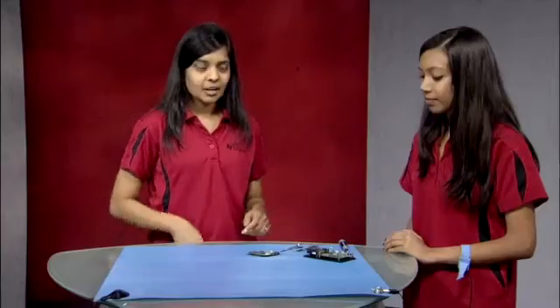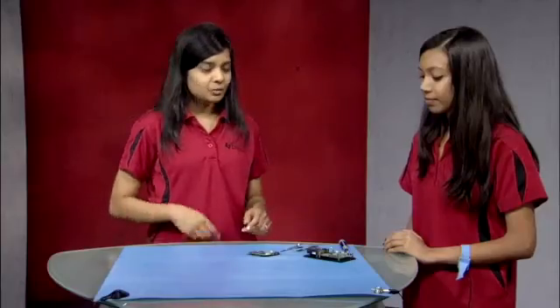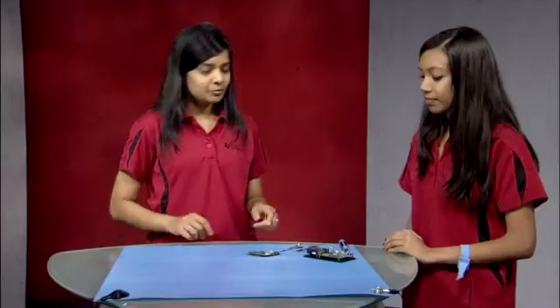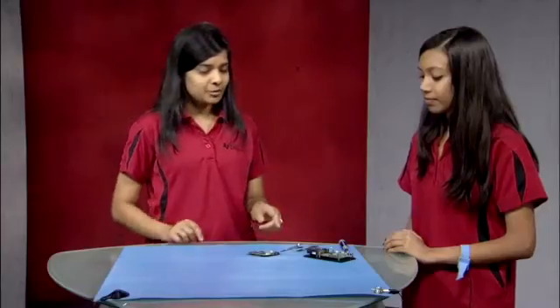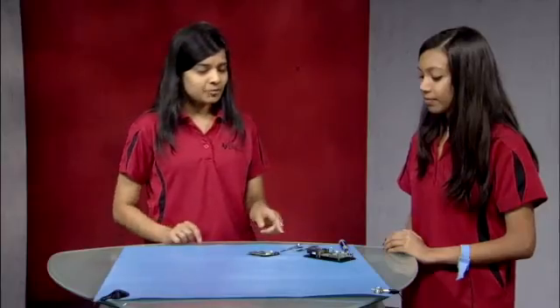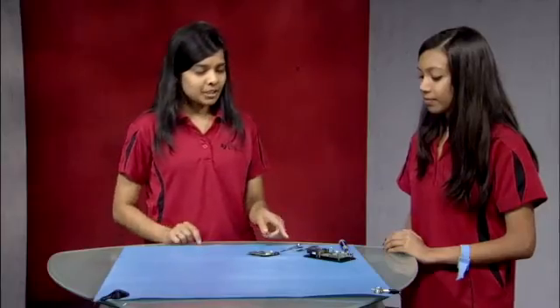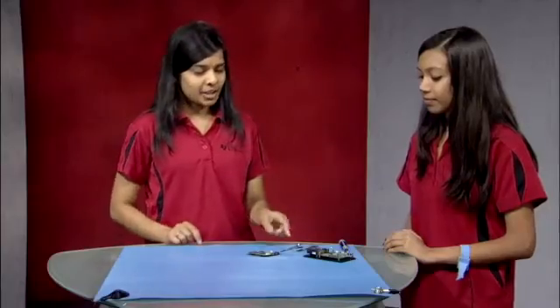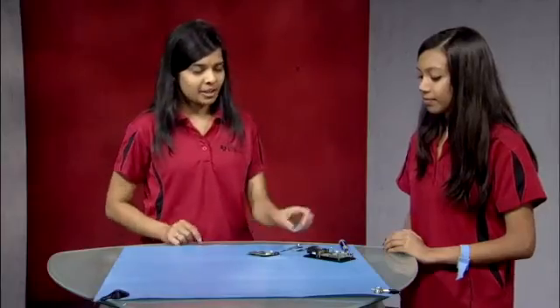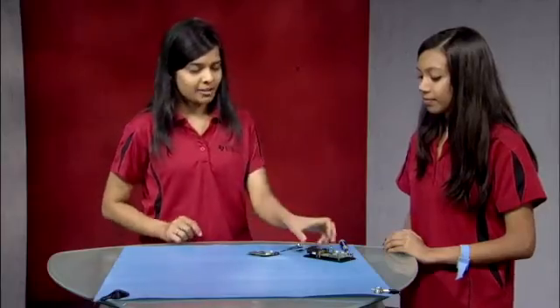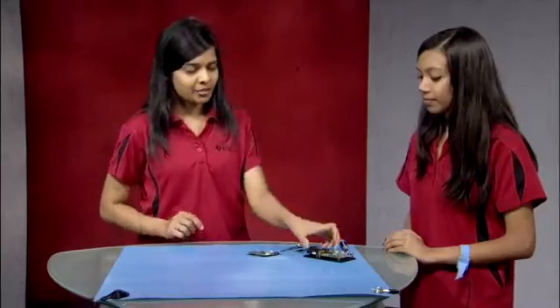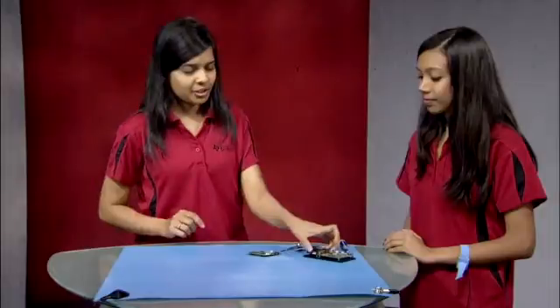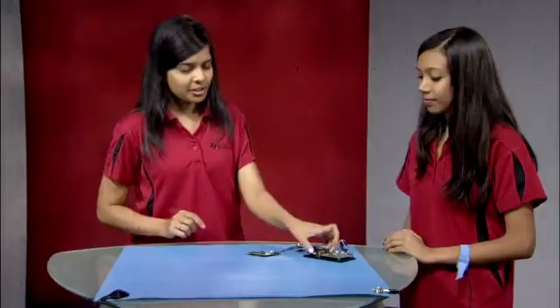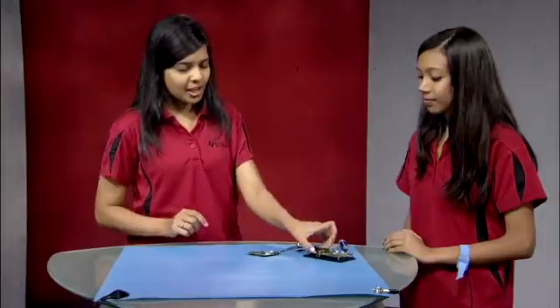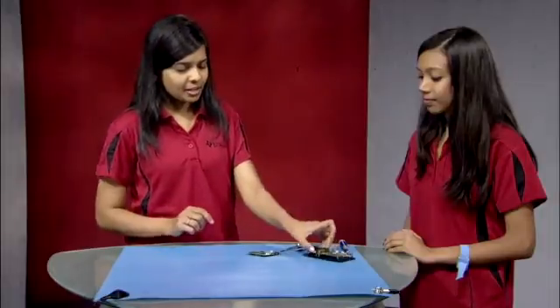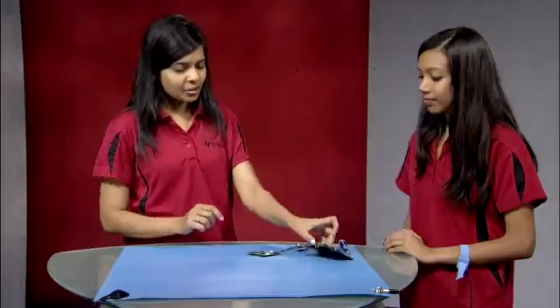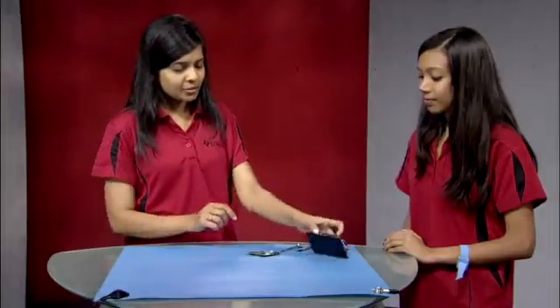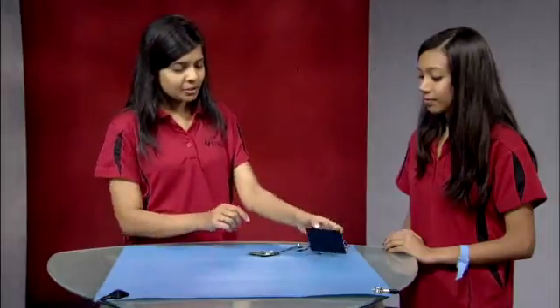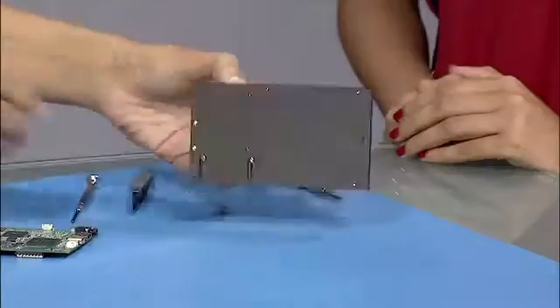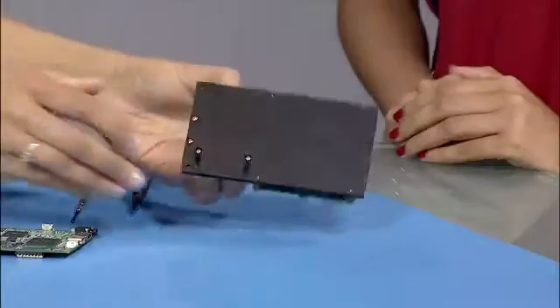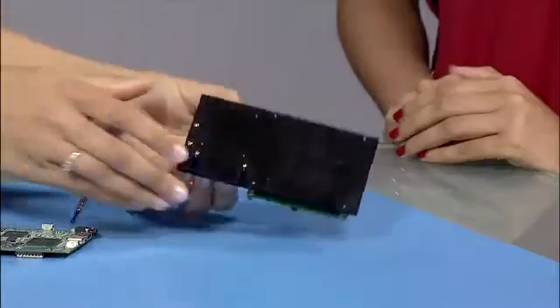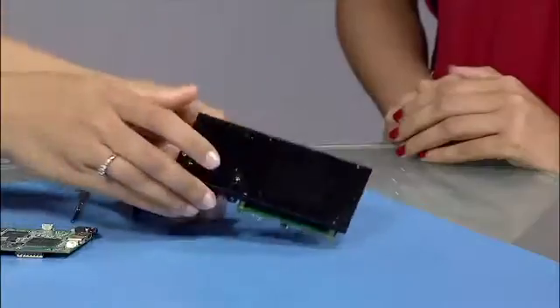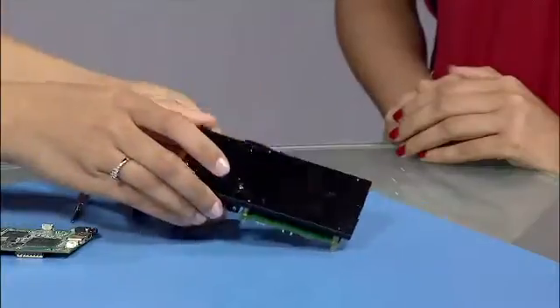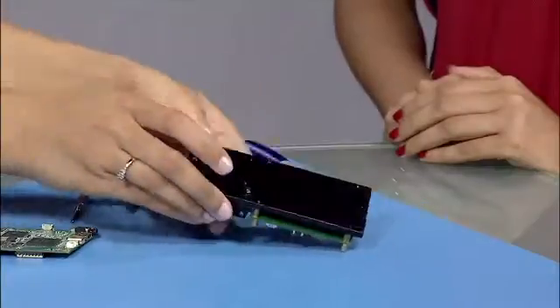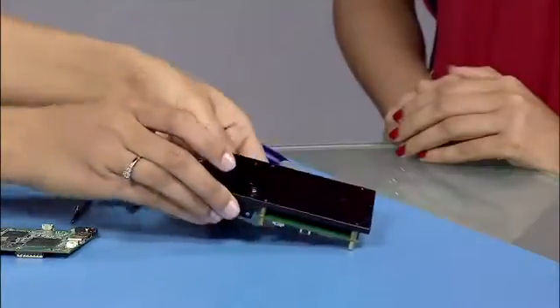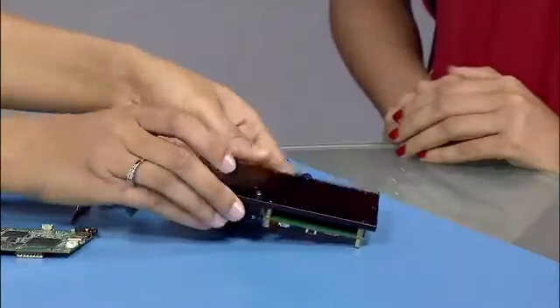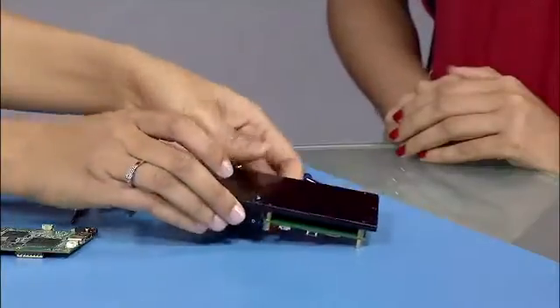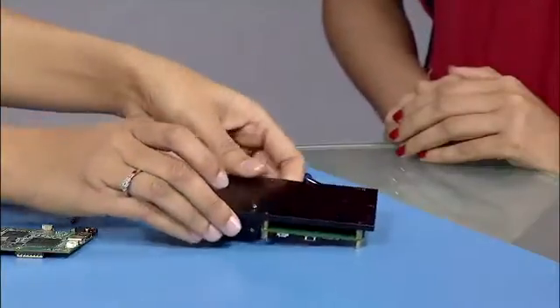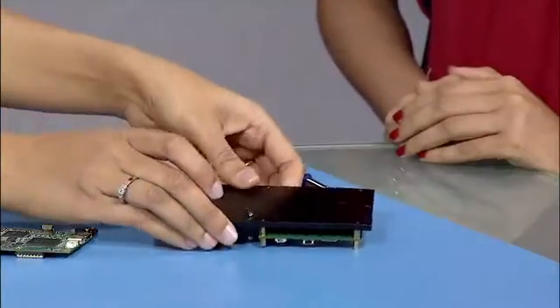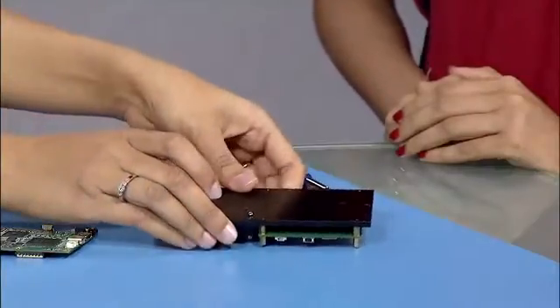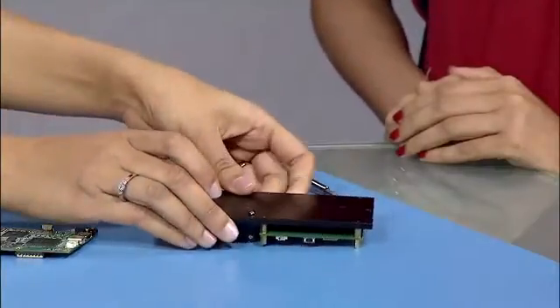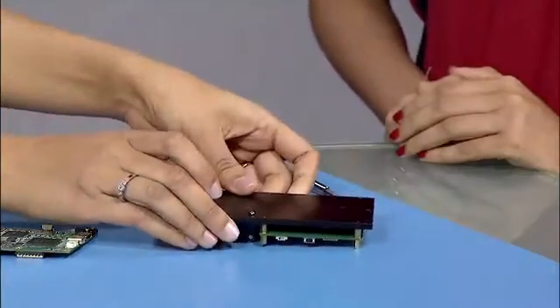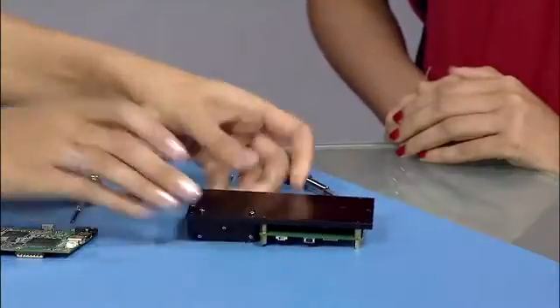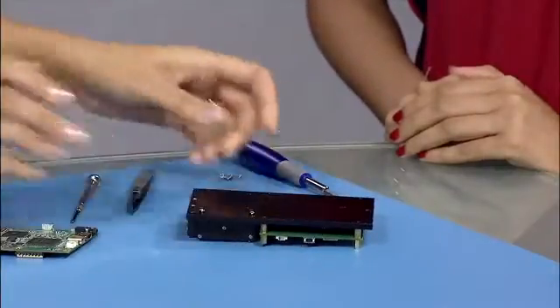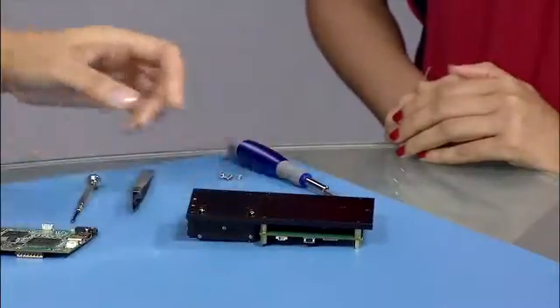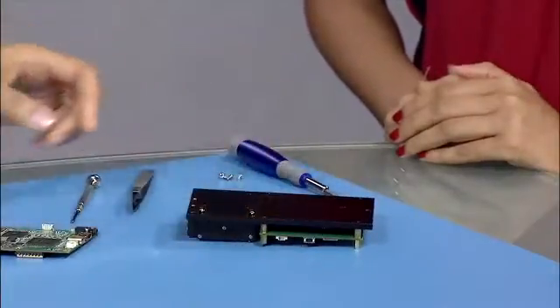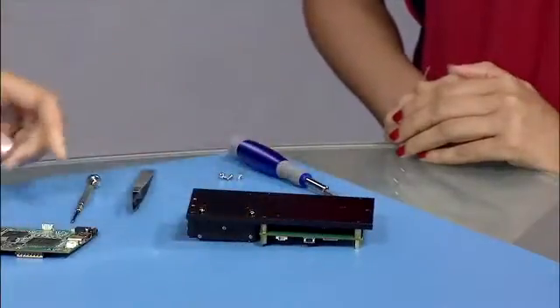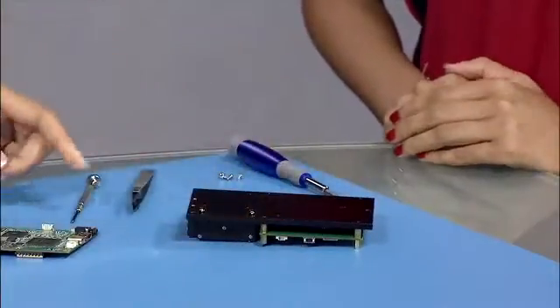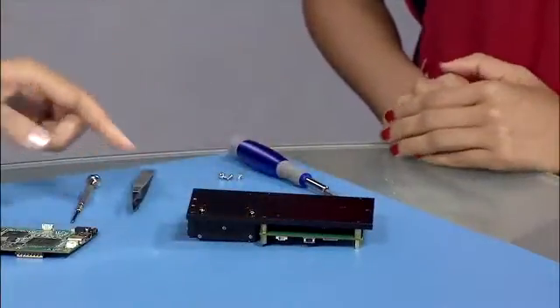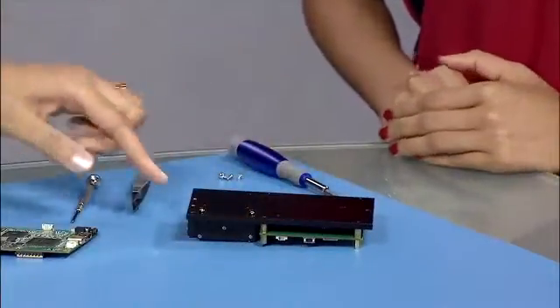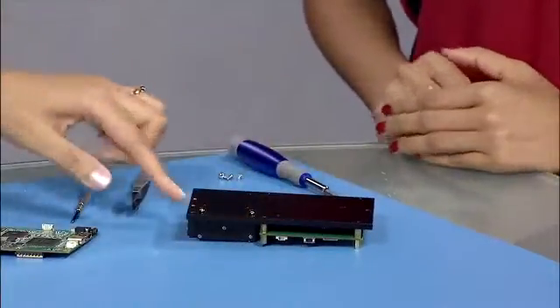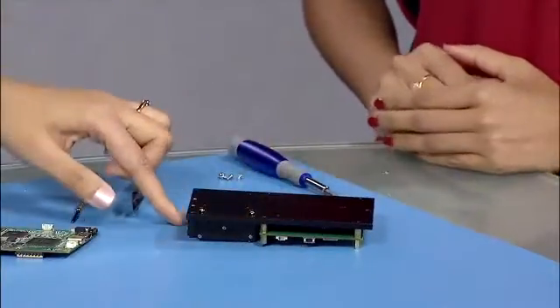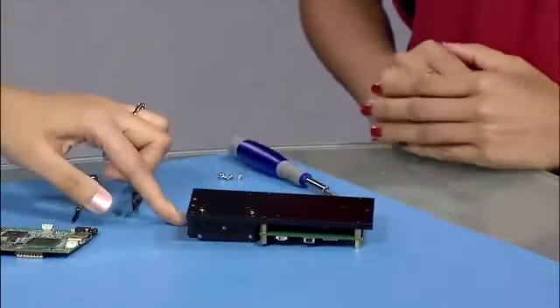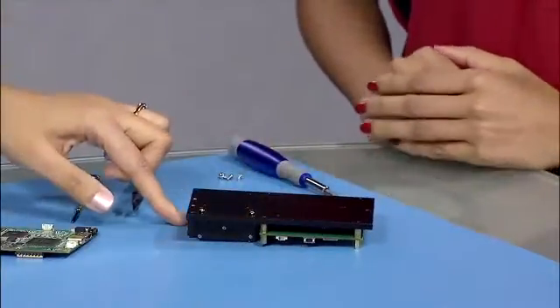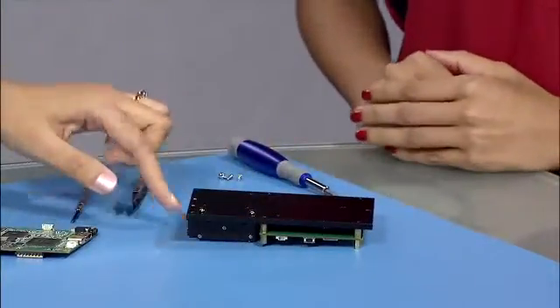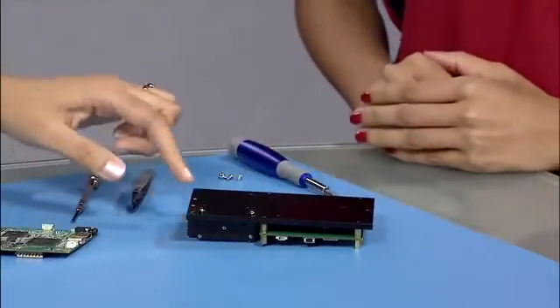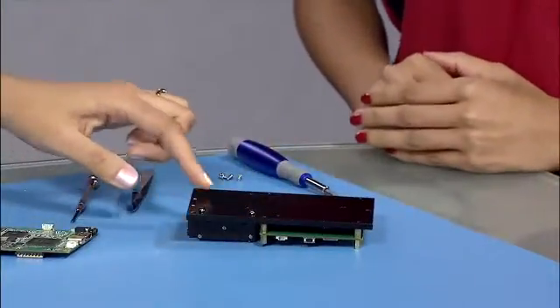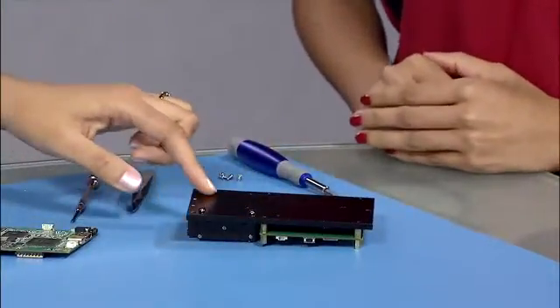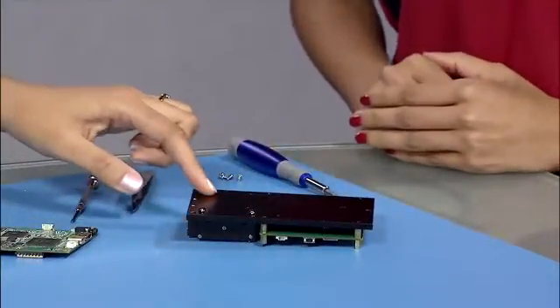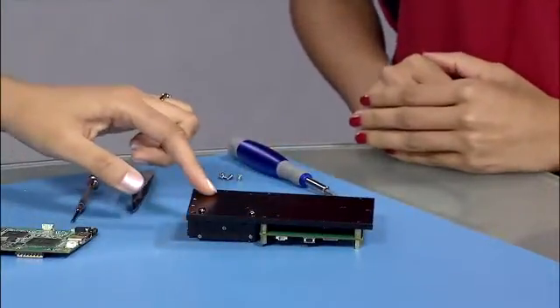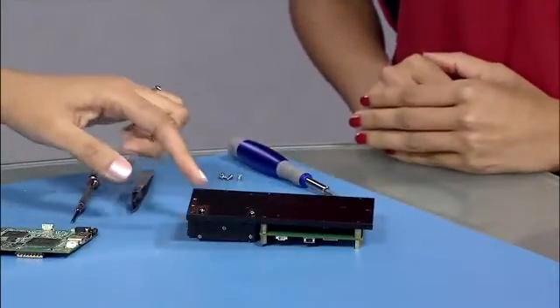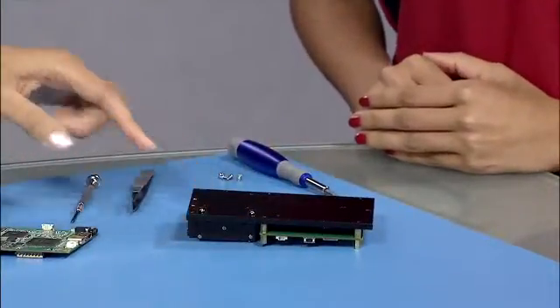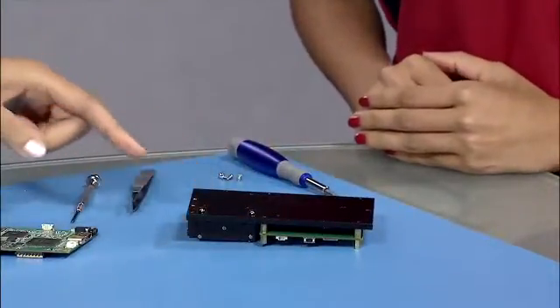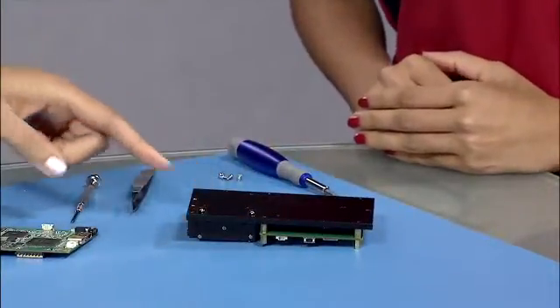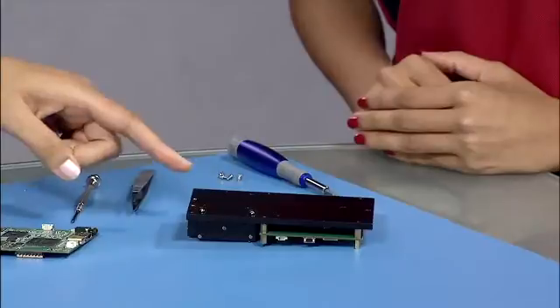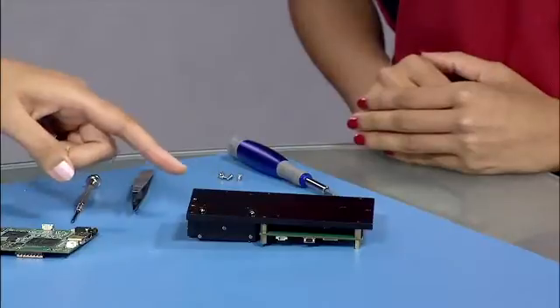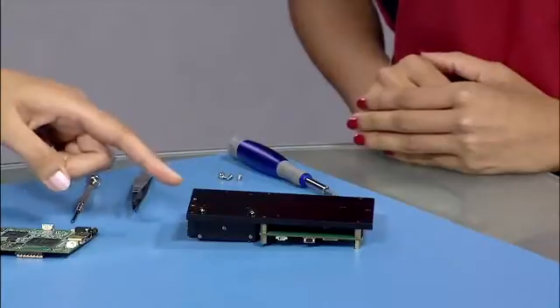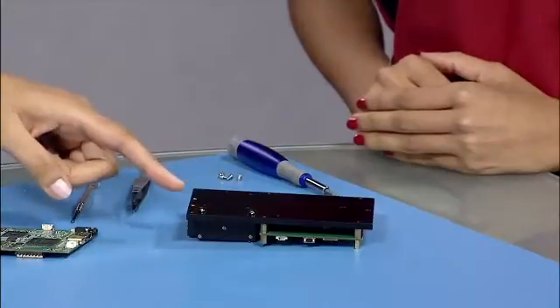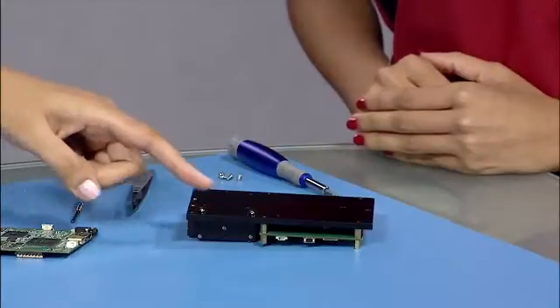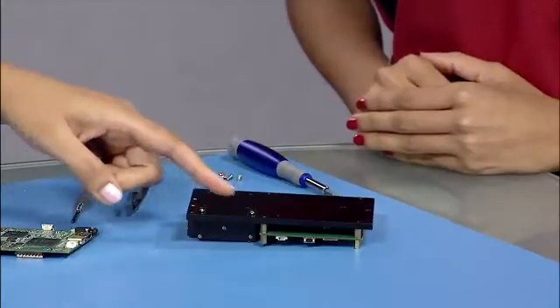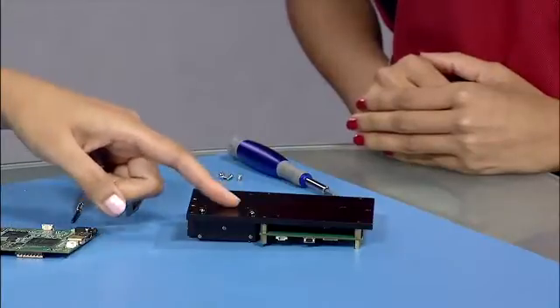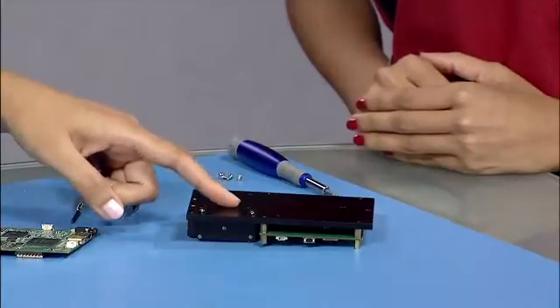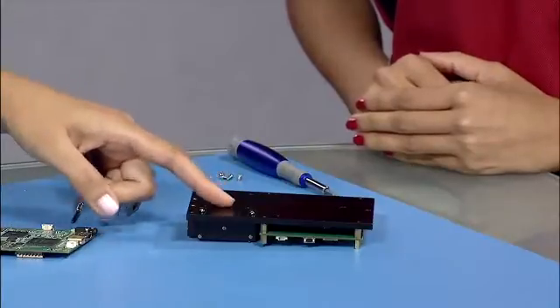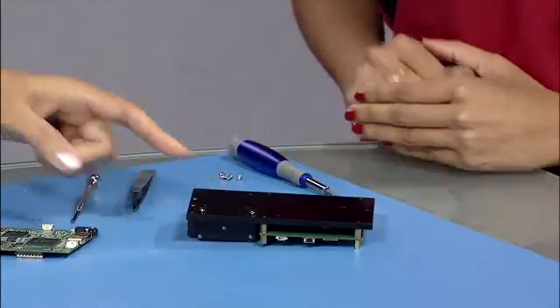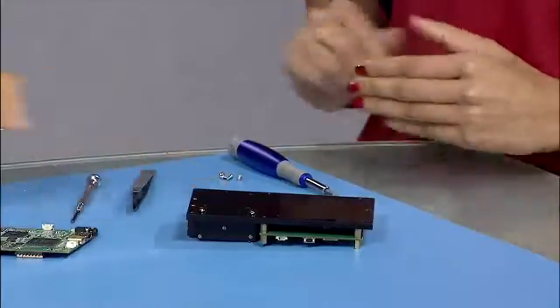Now flip the LightCrafter and you'll see there are four screws which connect the light engine to the thermal plate. Let's unscrew these four.